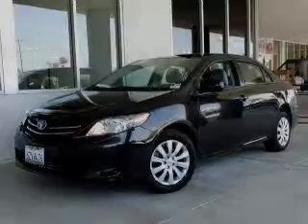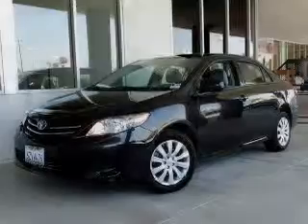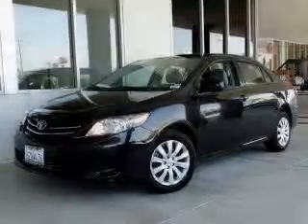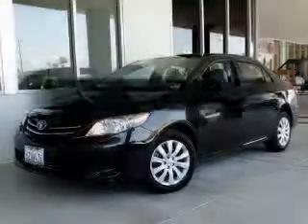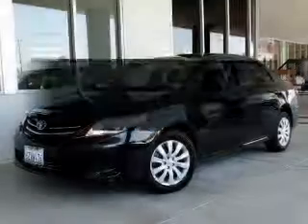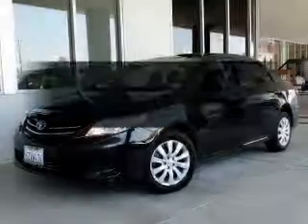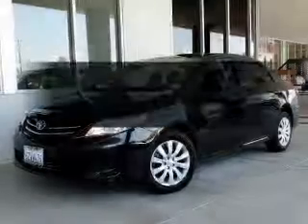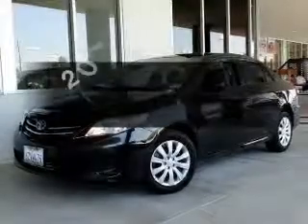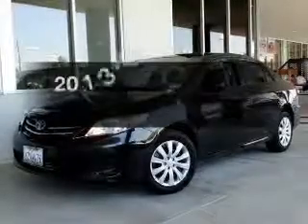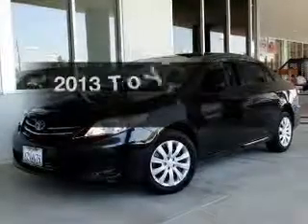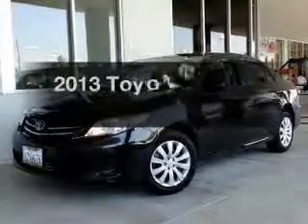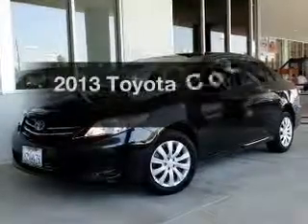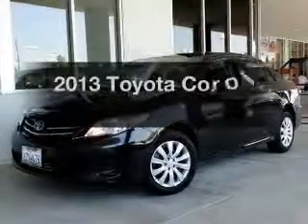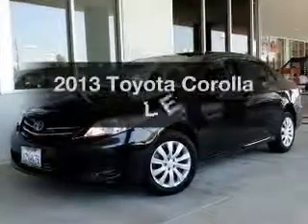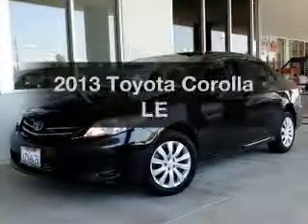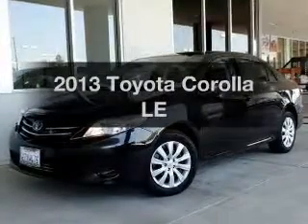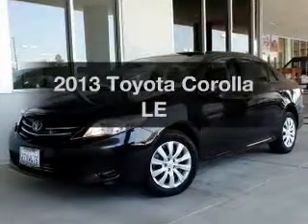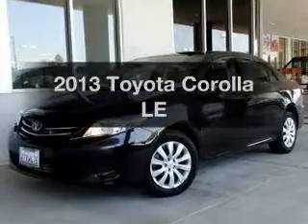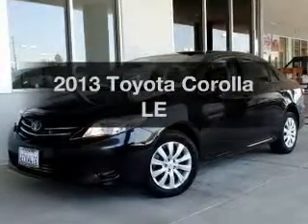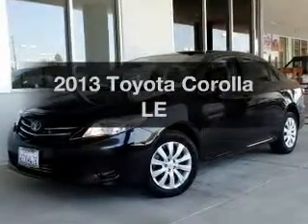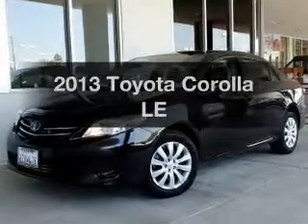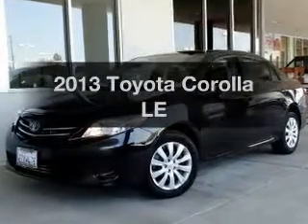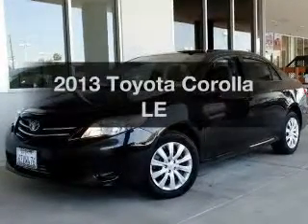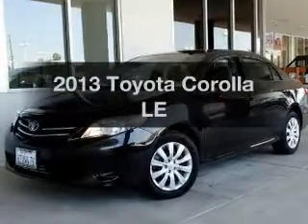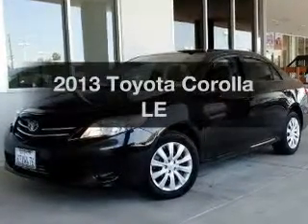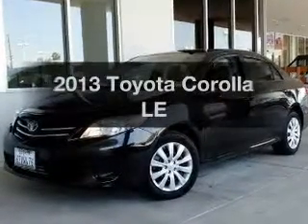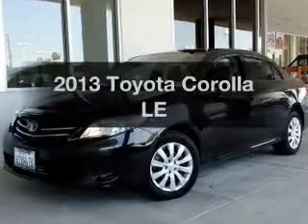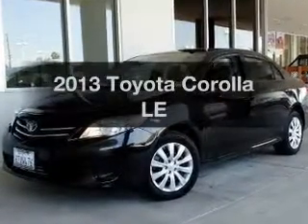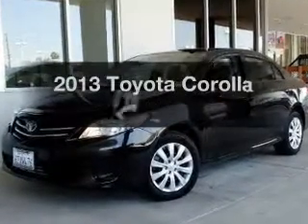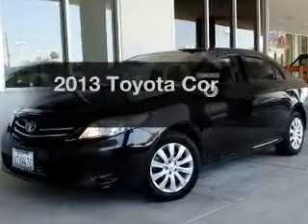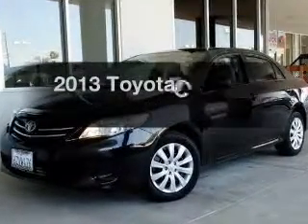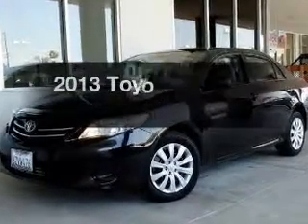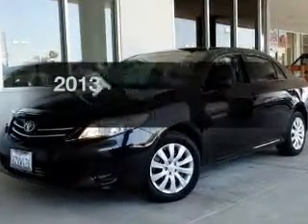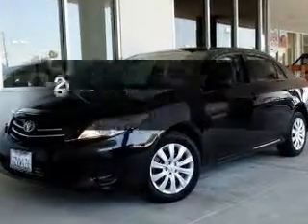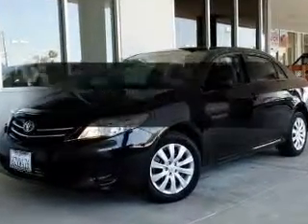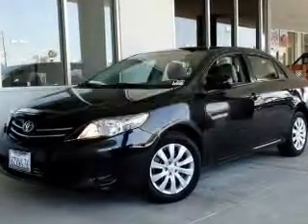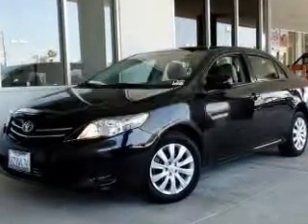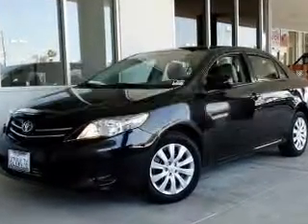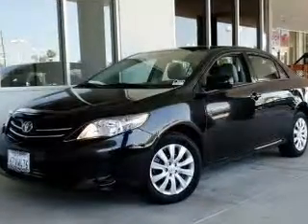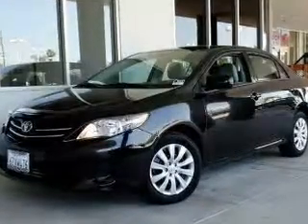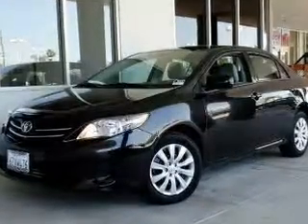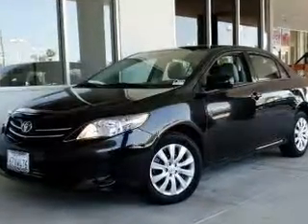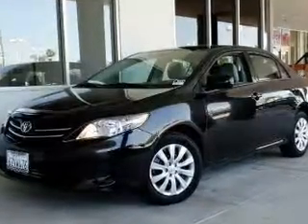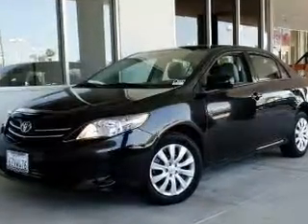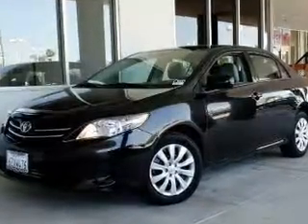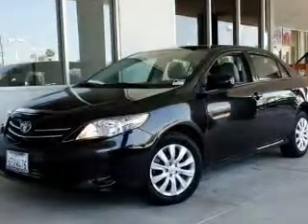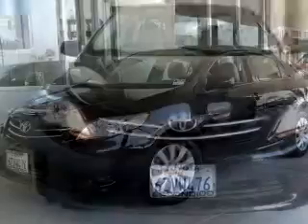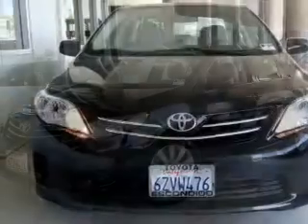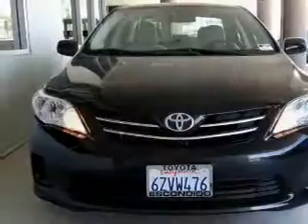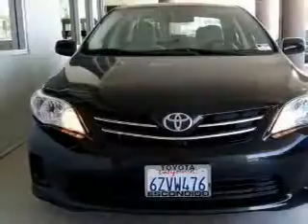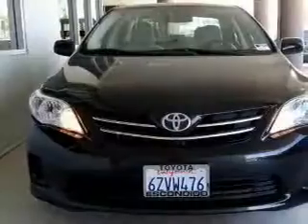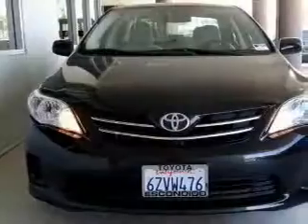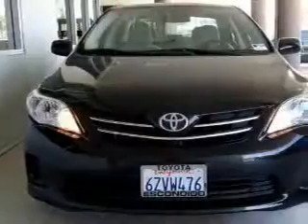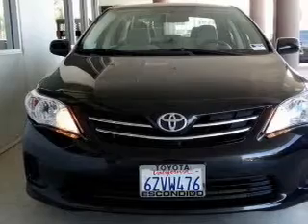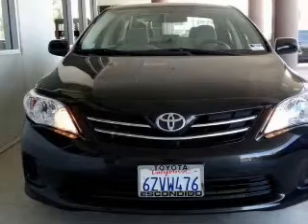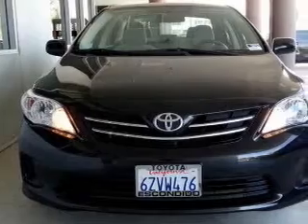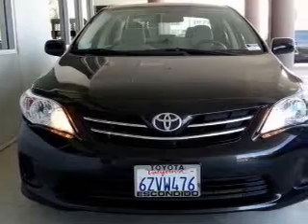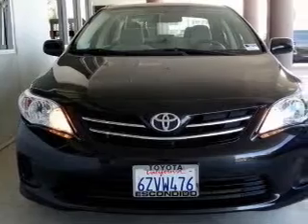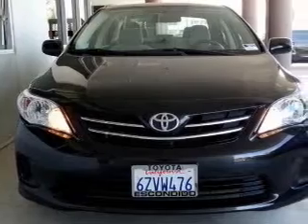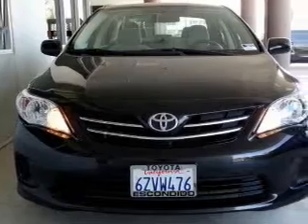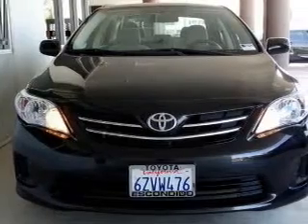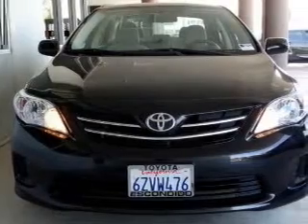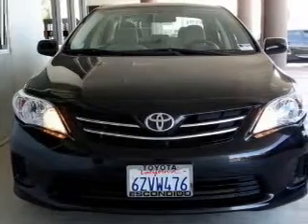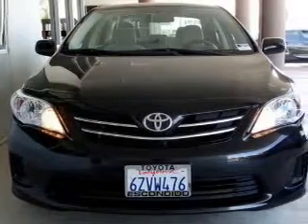Presenting the 2013 Toyota Corolla. If you're looking for a first-rate auto, this one could be yours today.